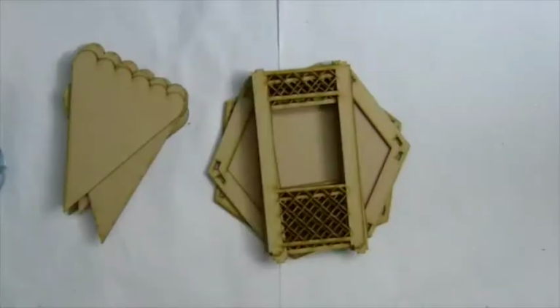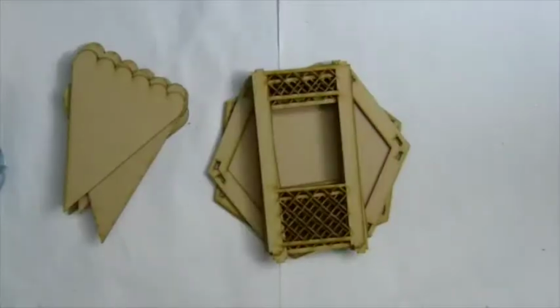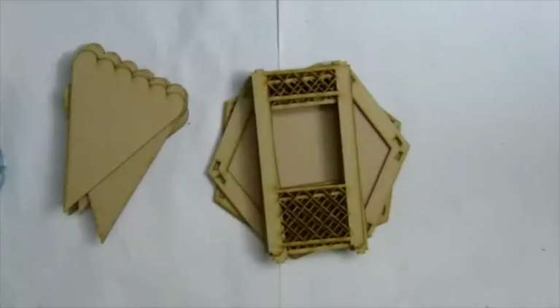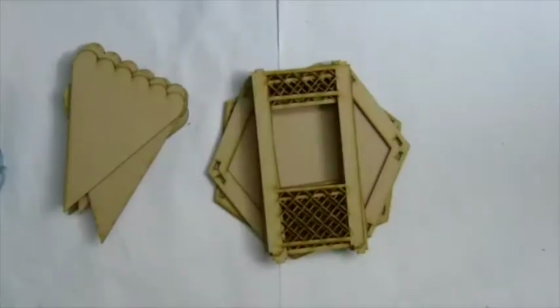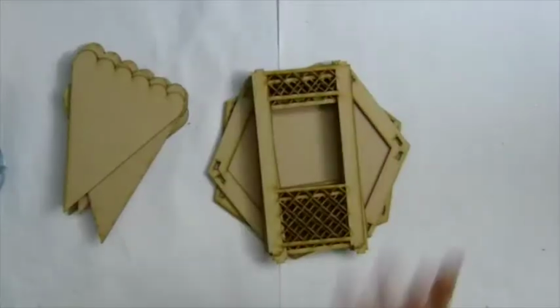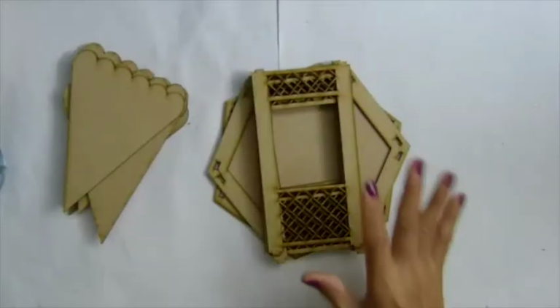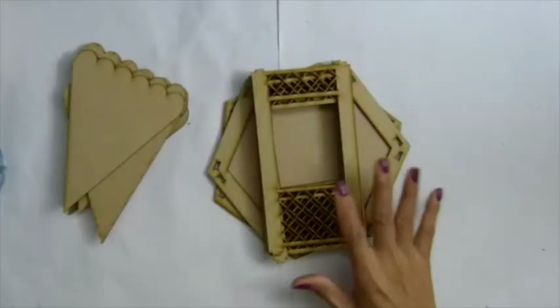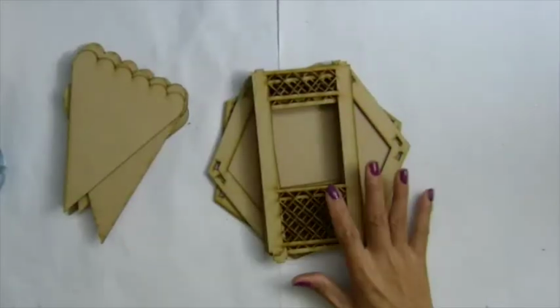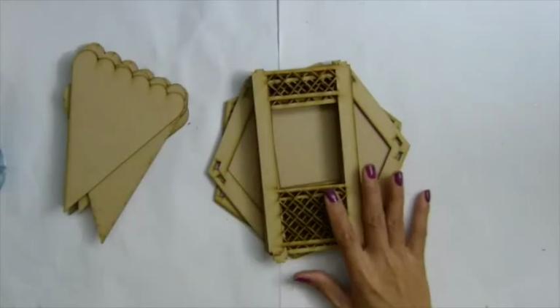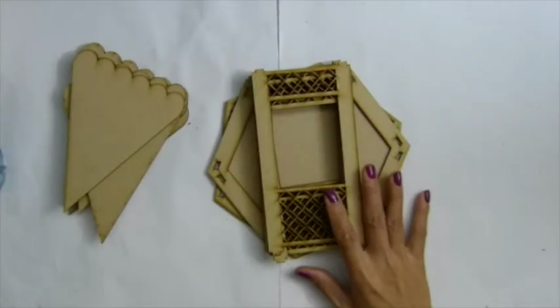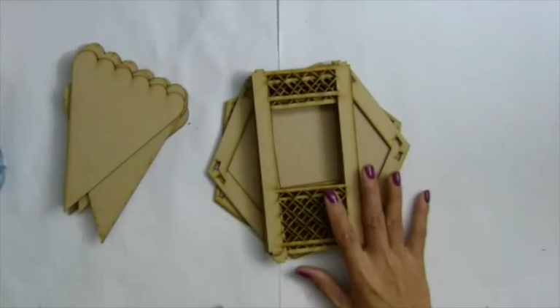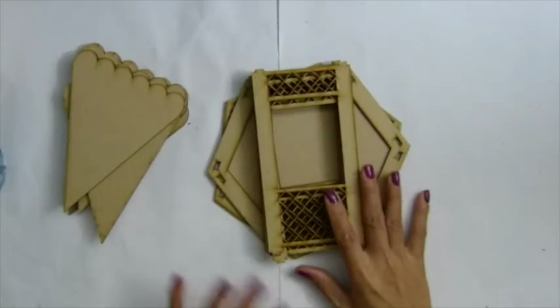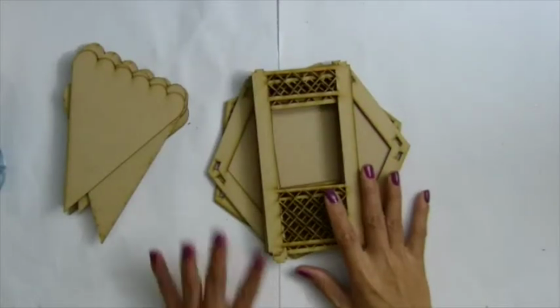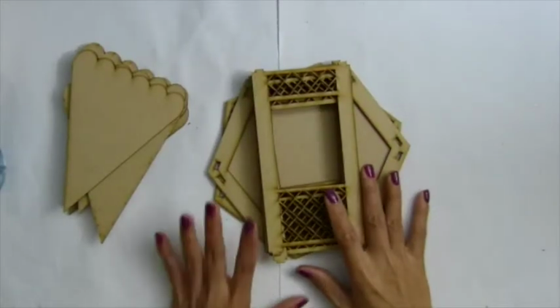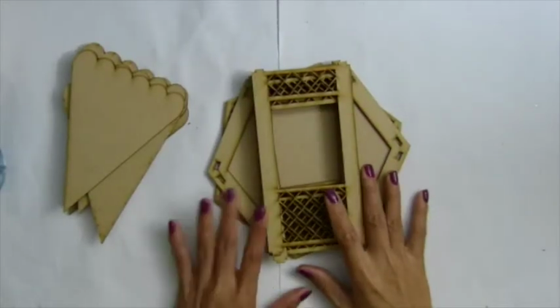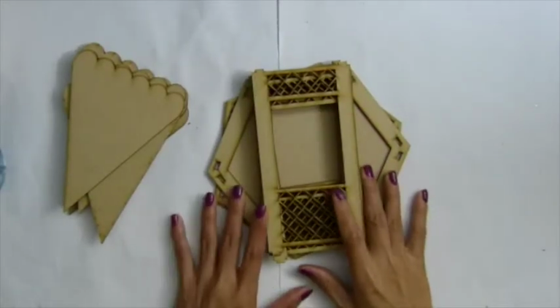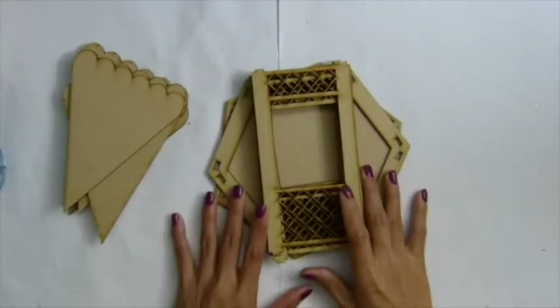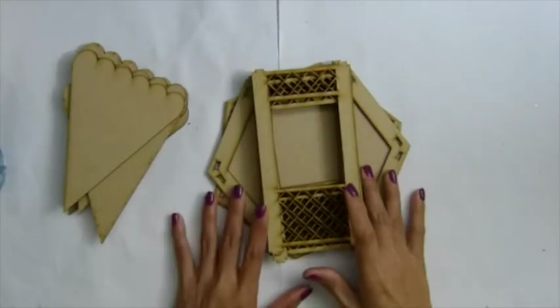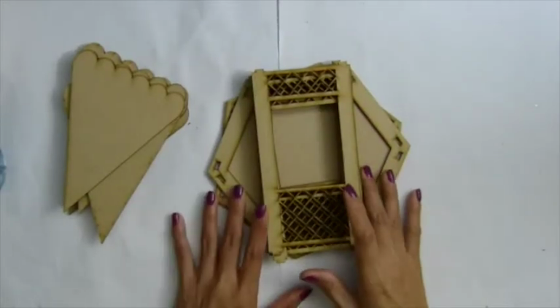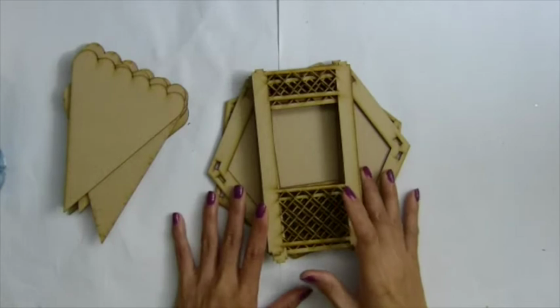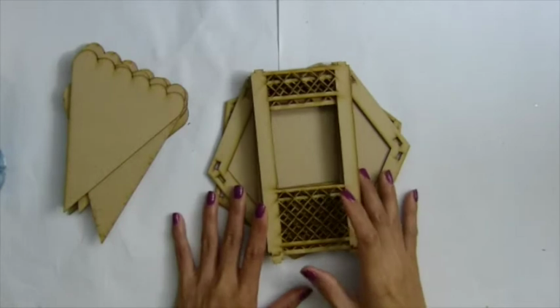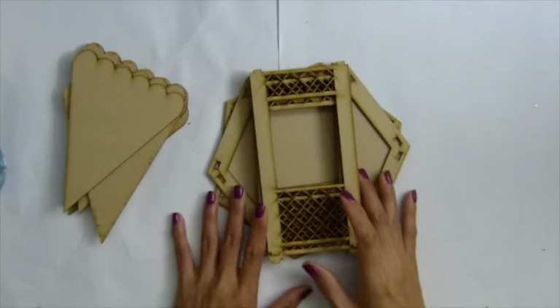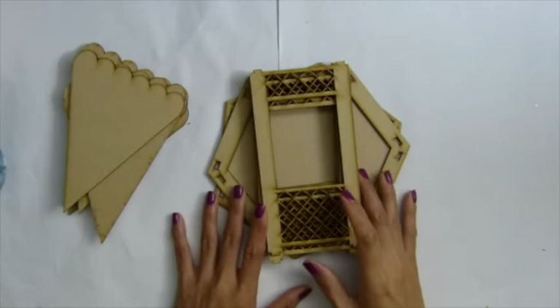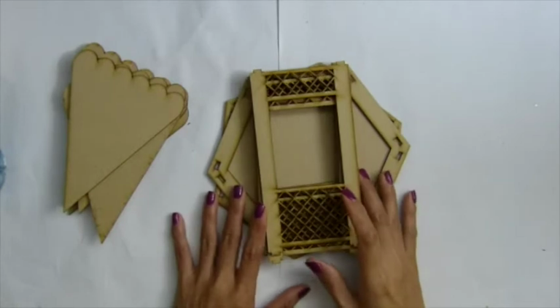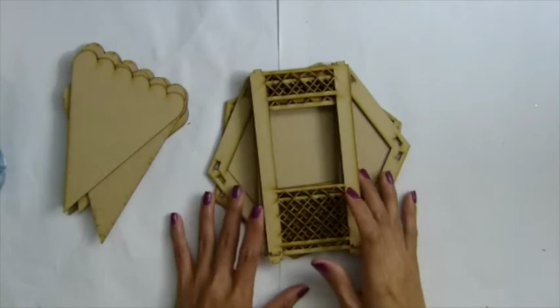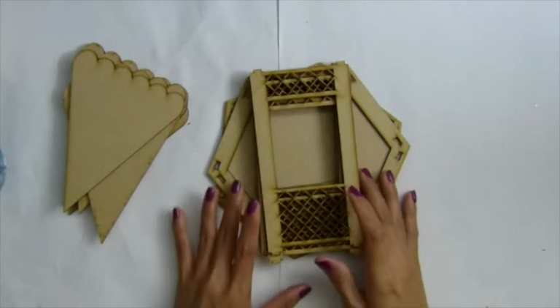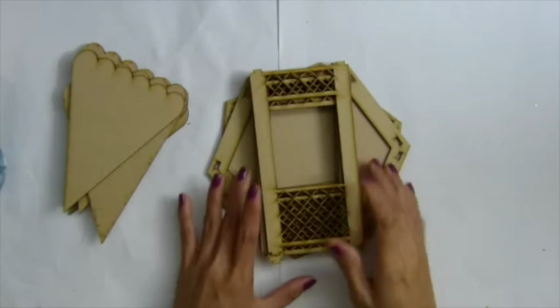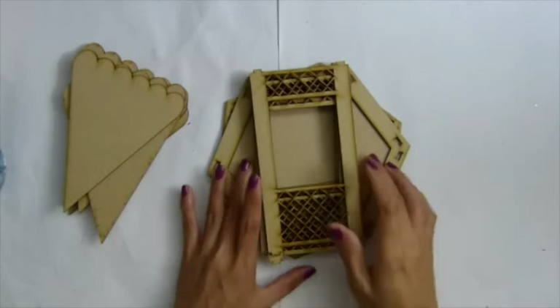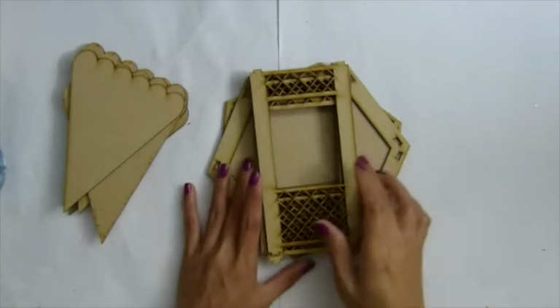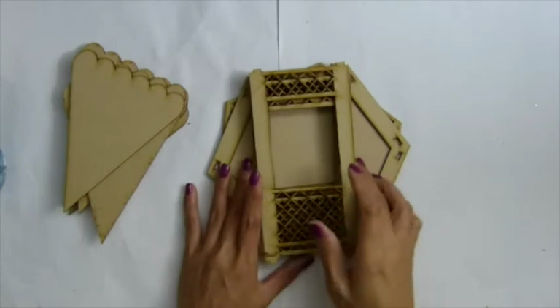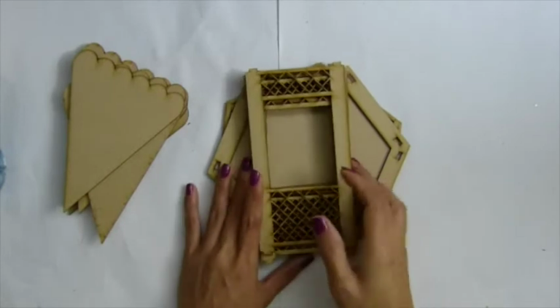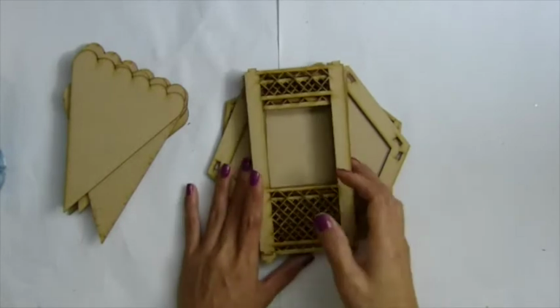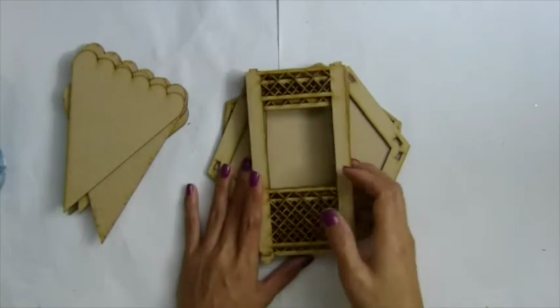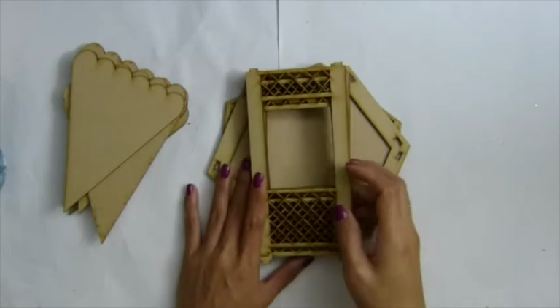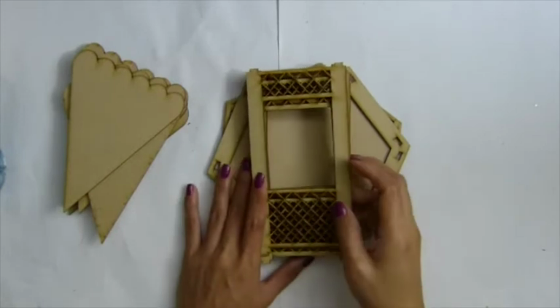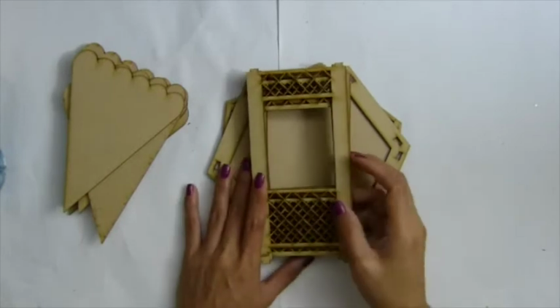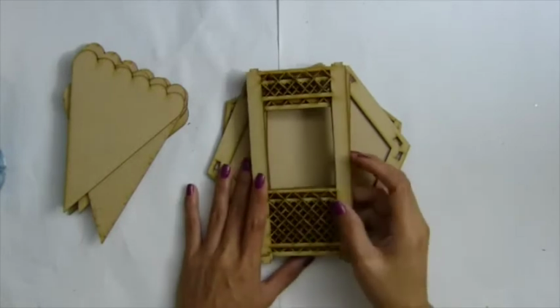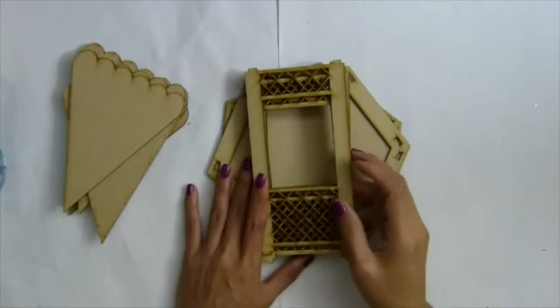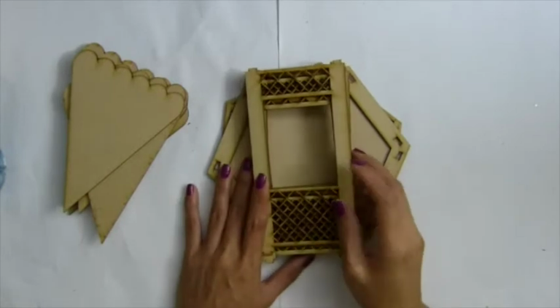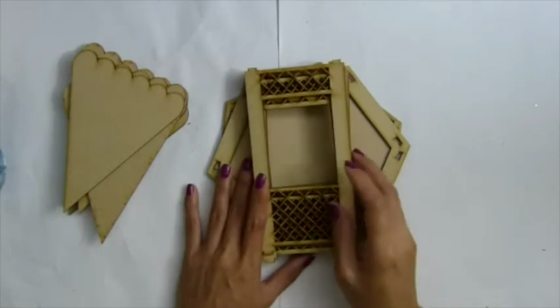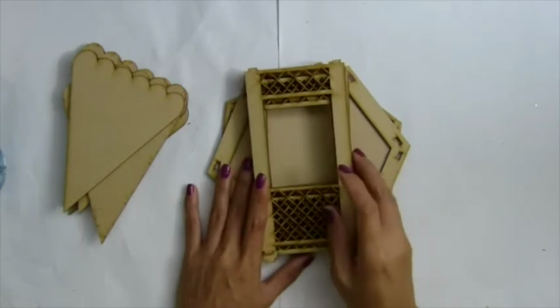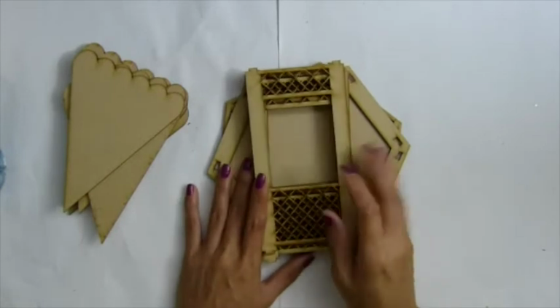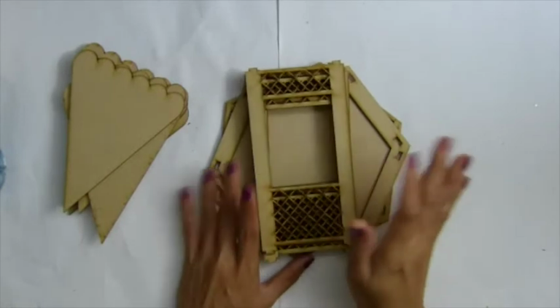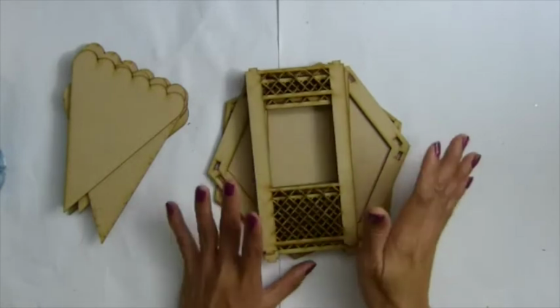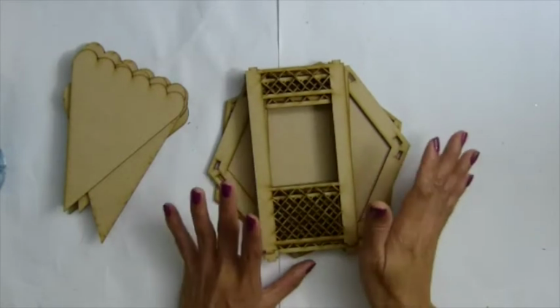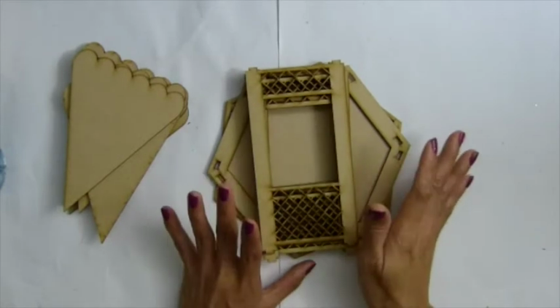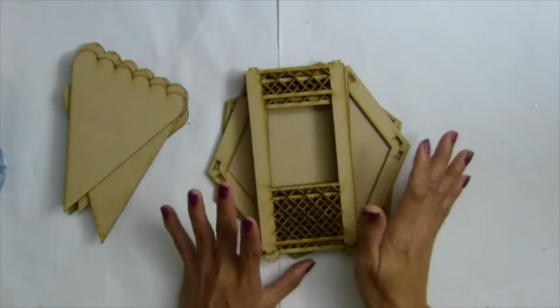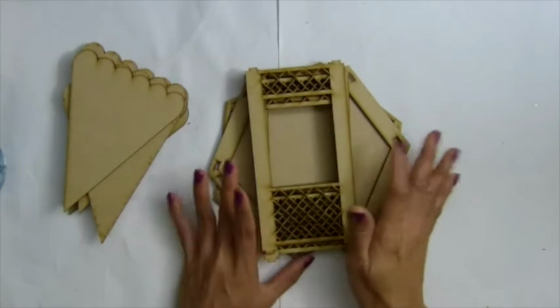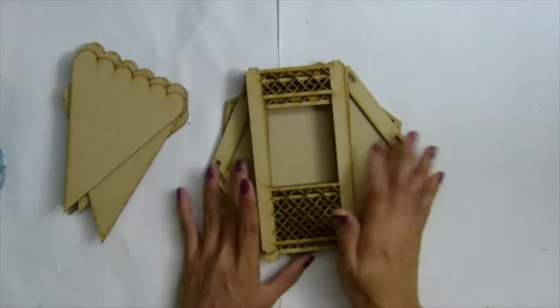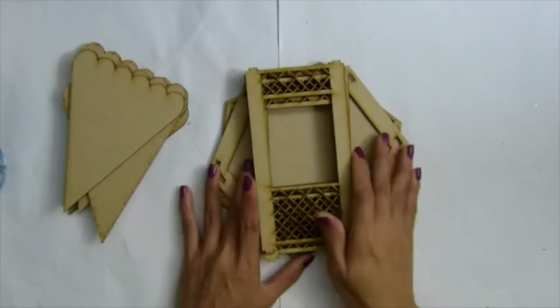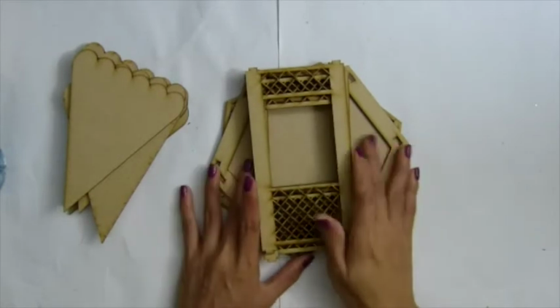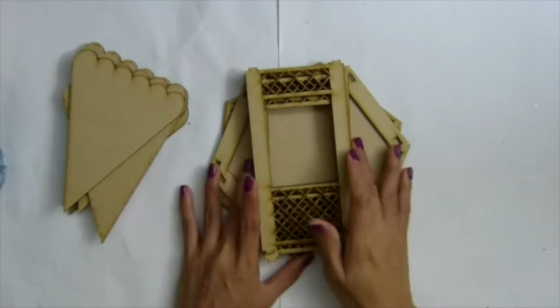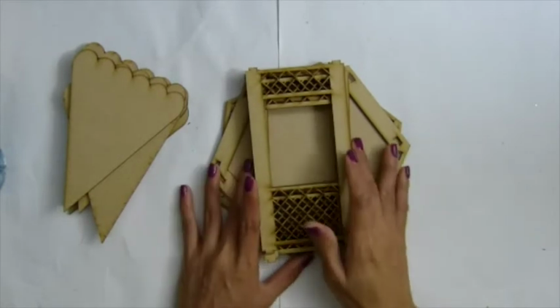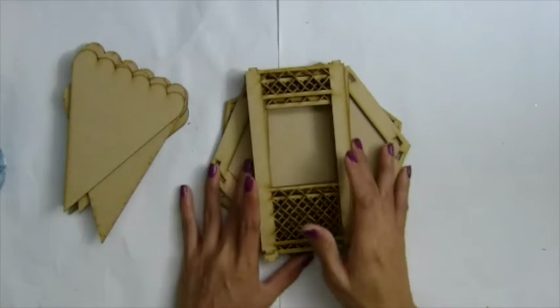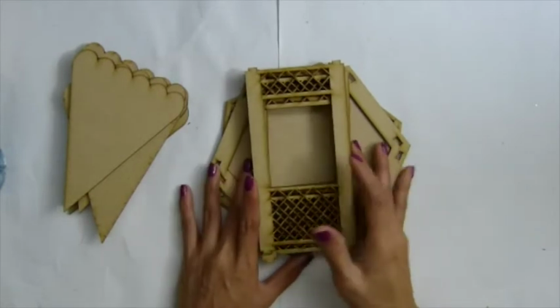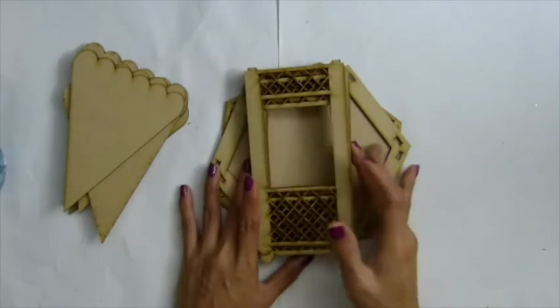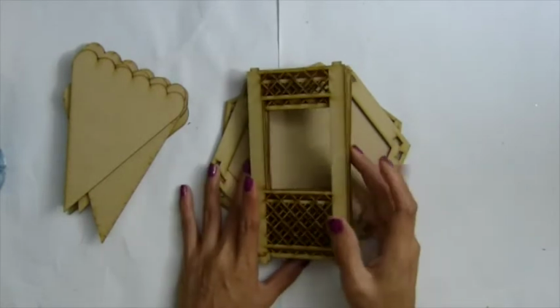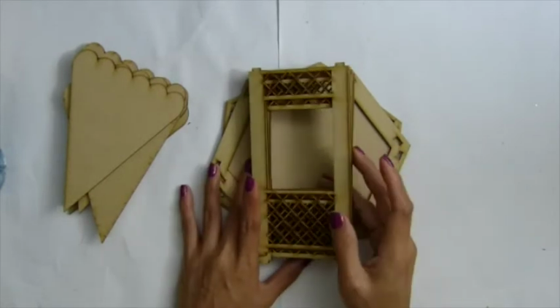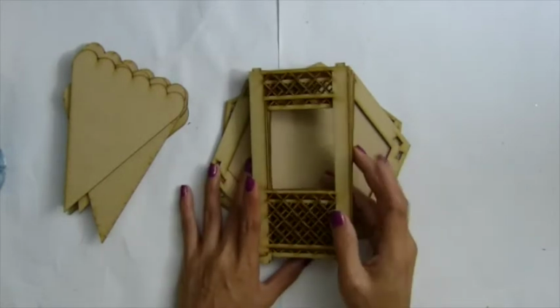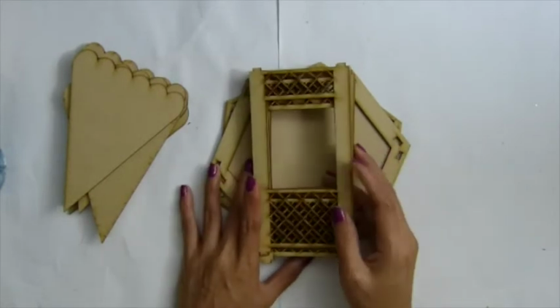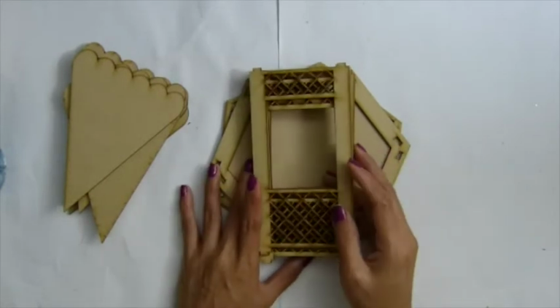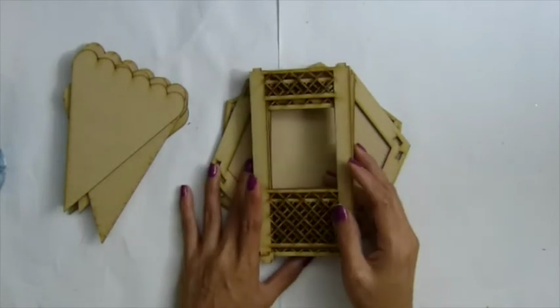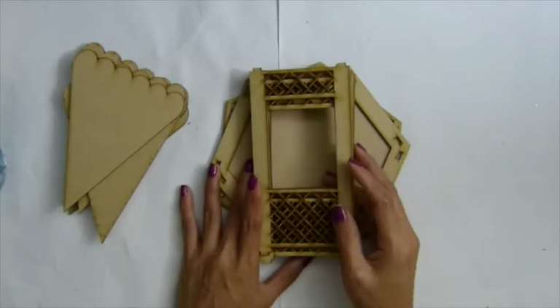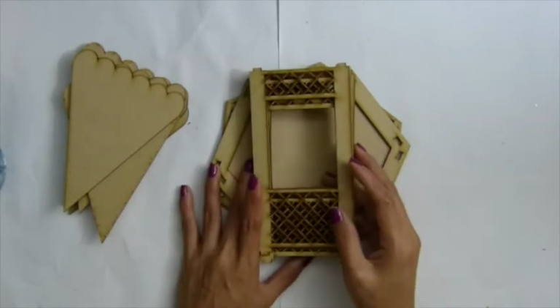Hi everyone, in this video I'm going to show you how to put this gazebo together — a product from Sacraptus.